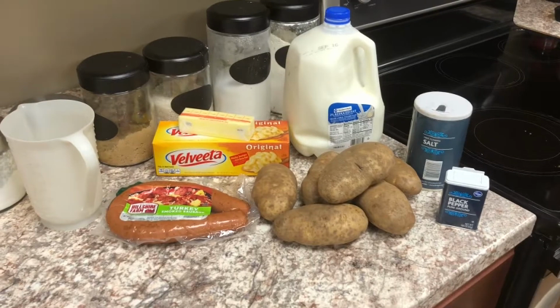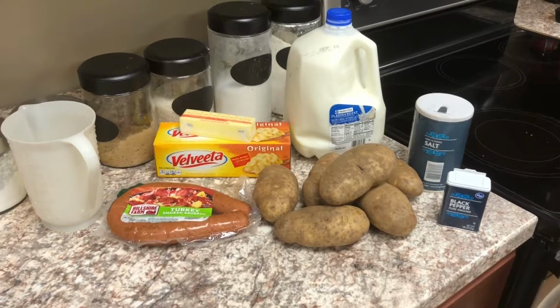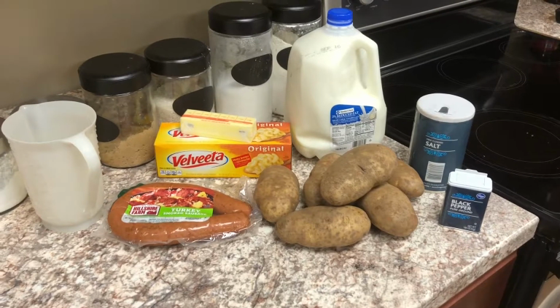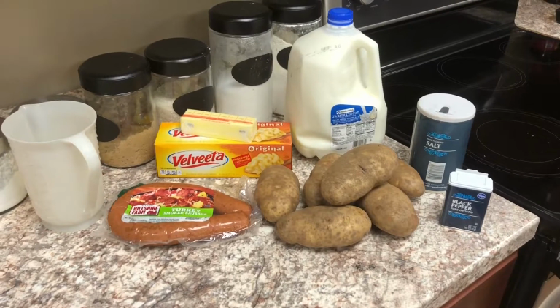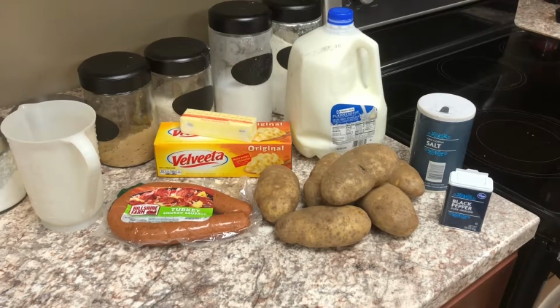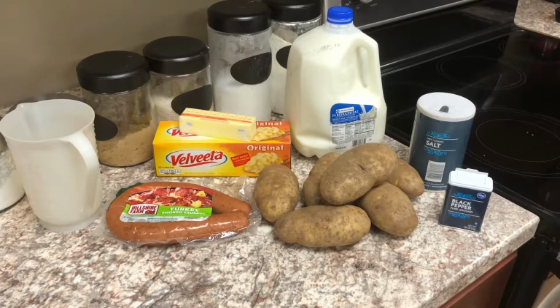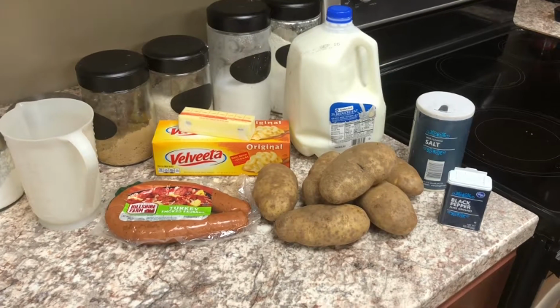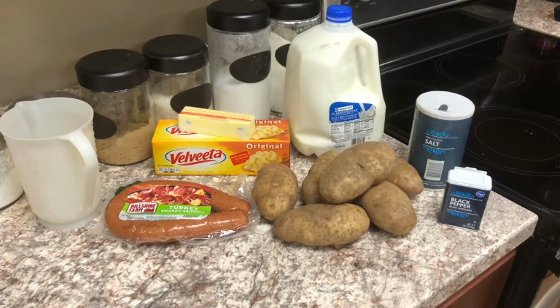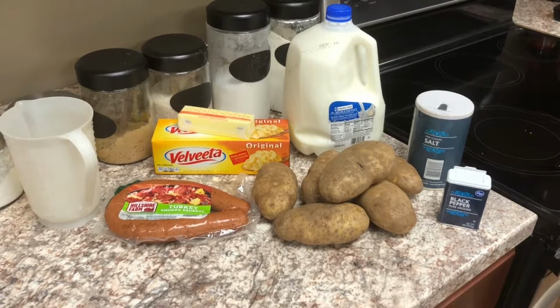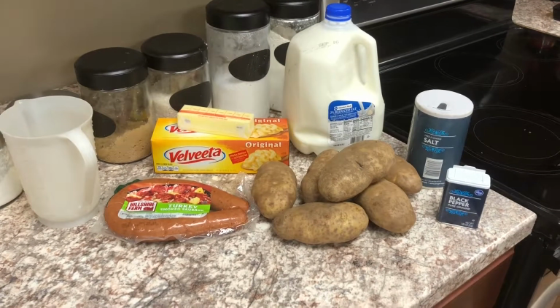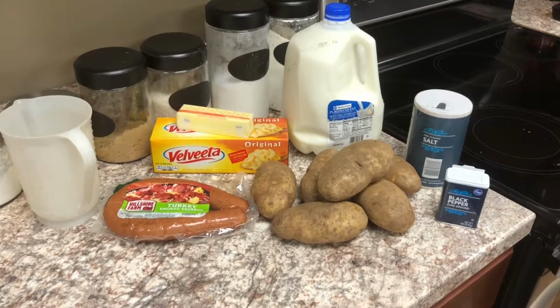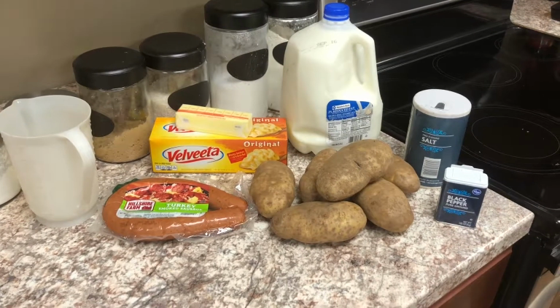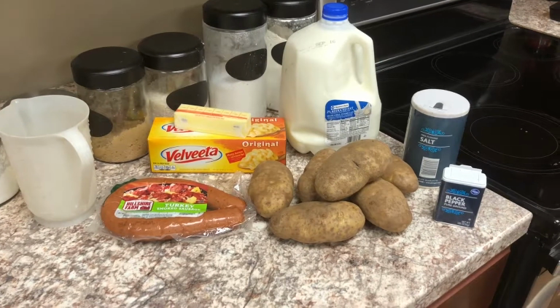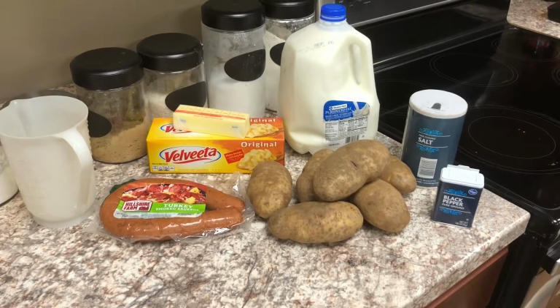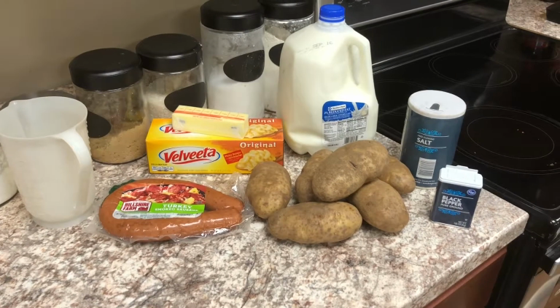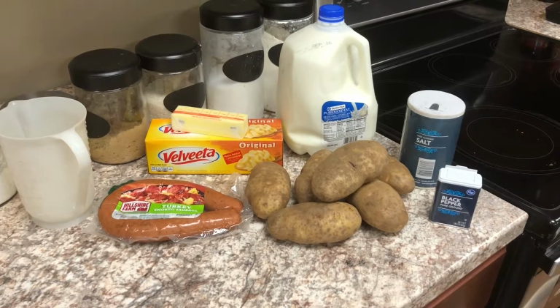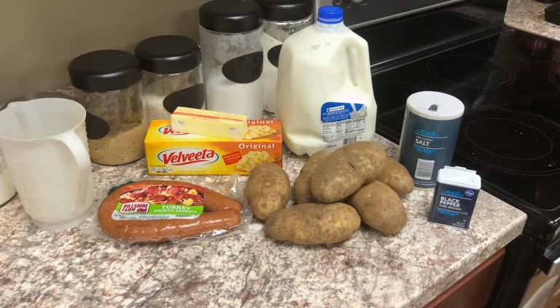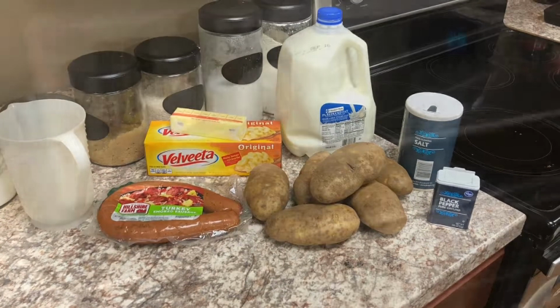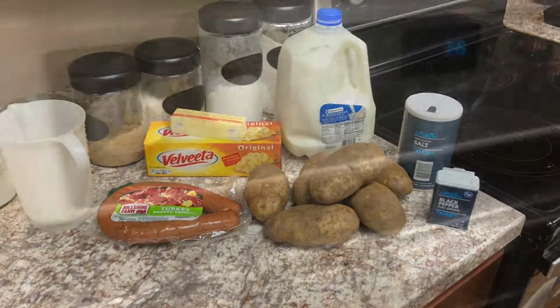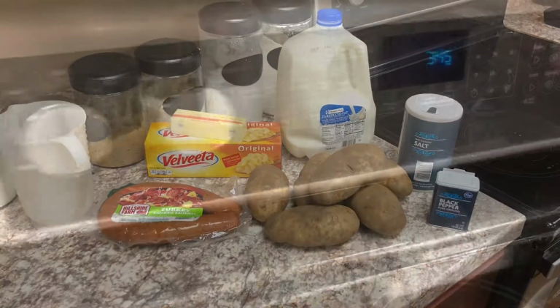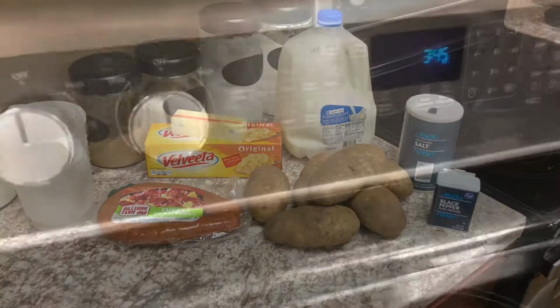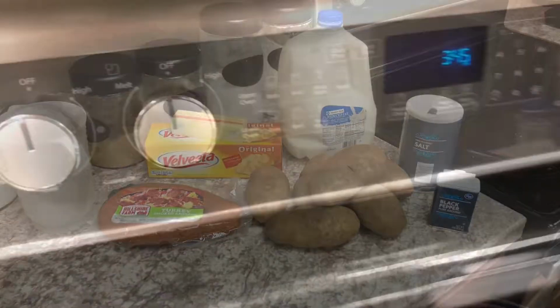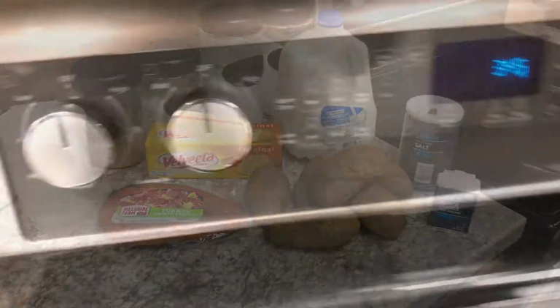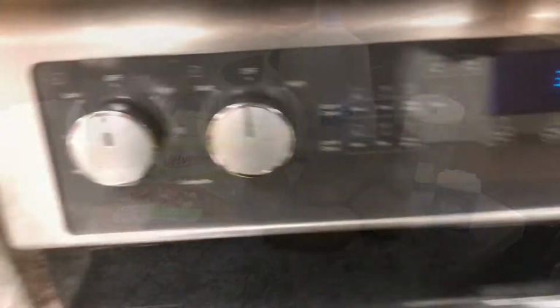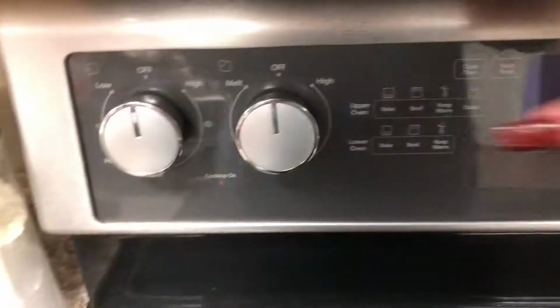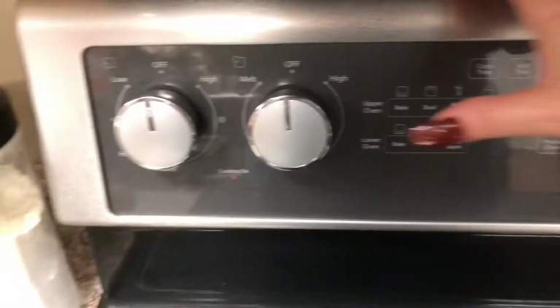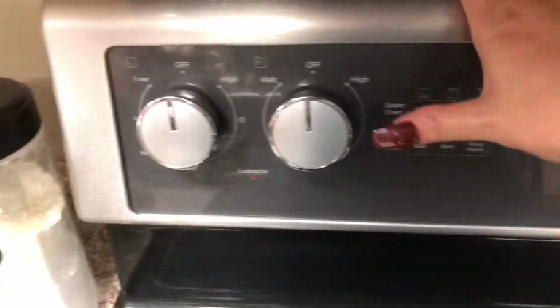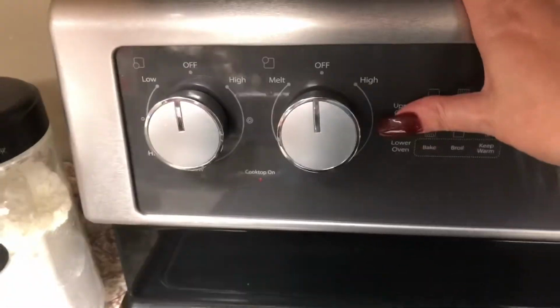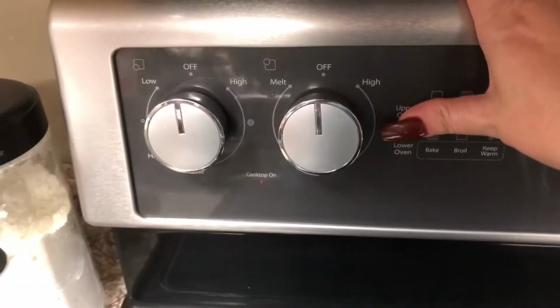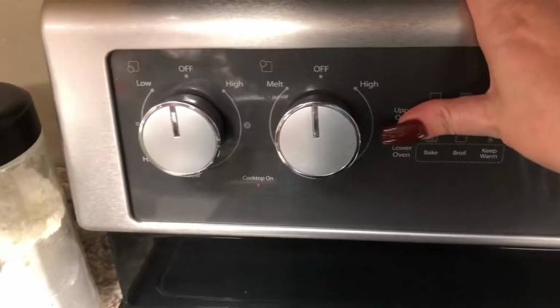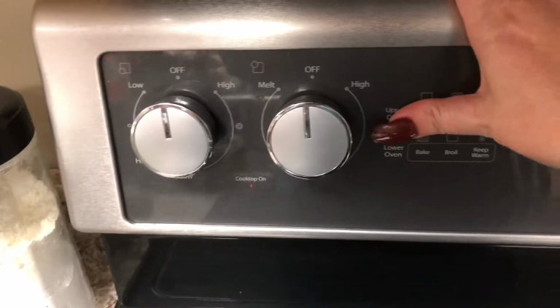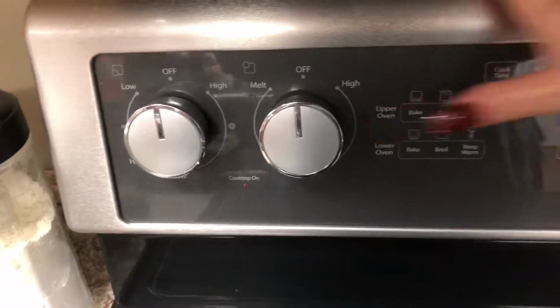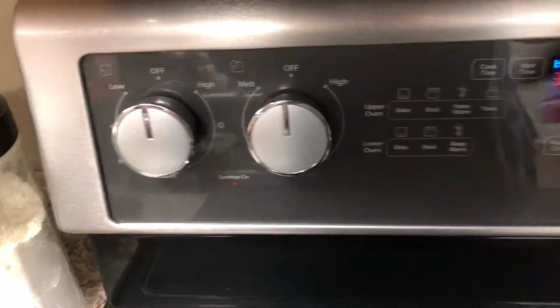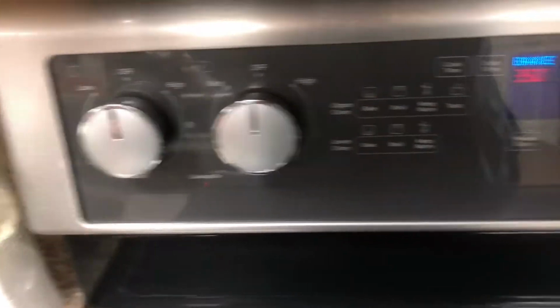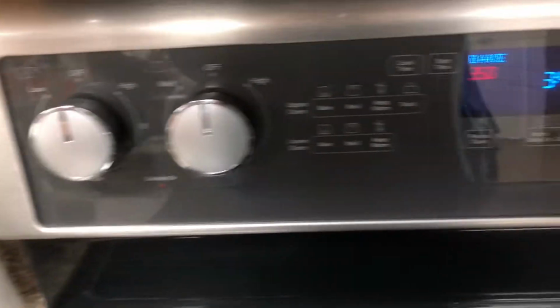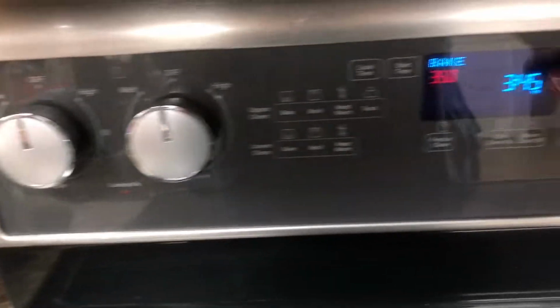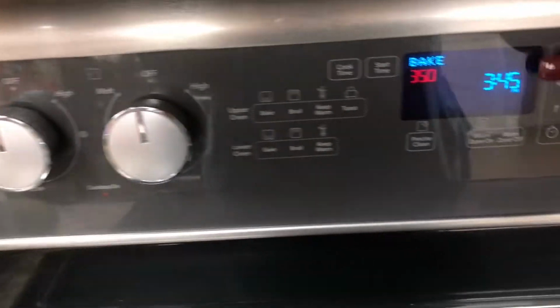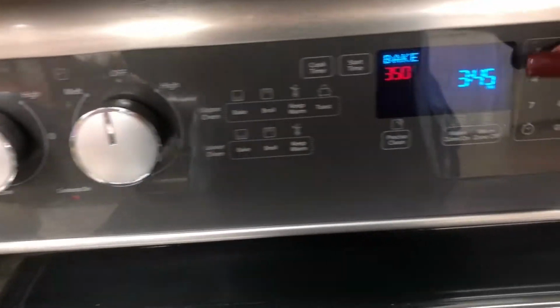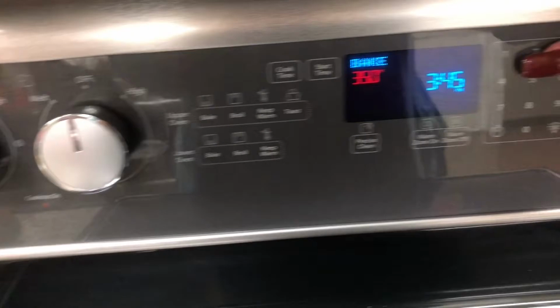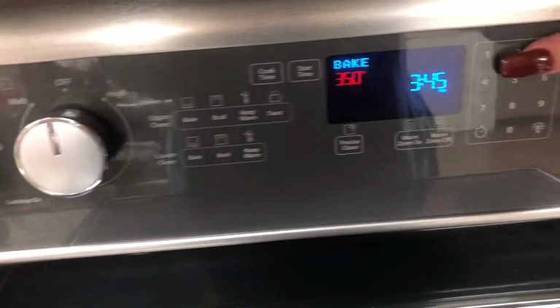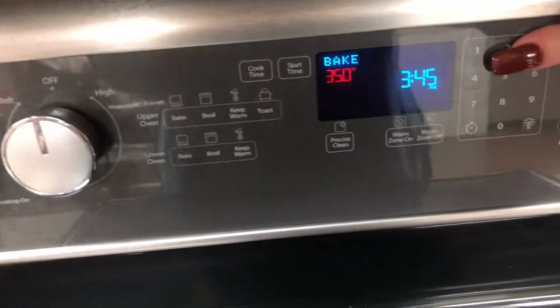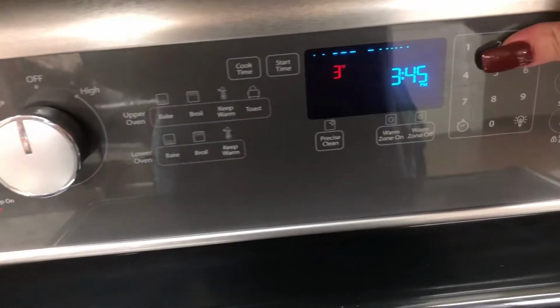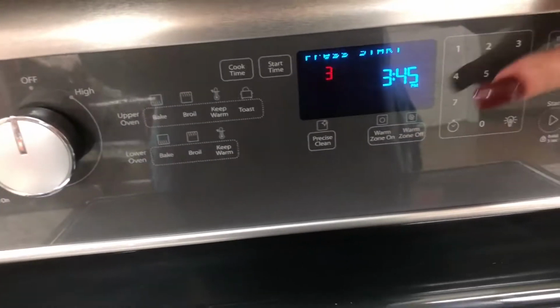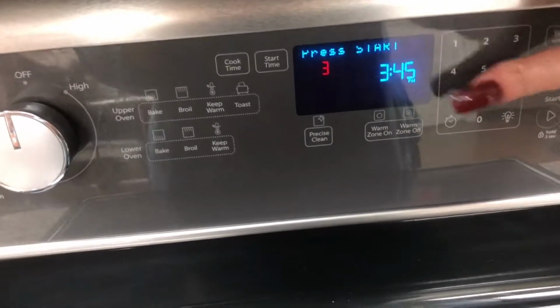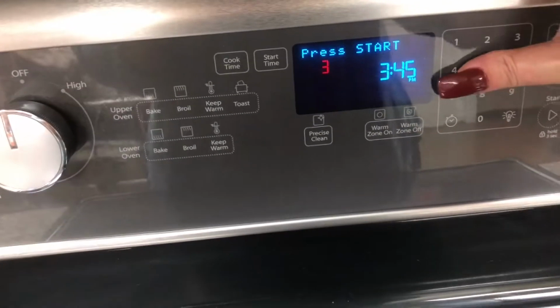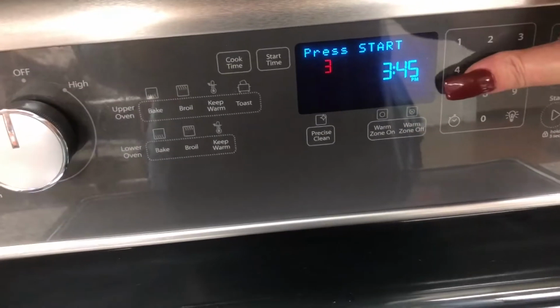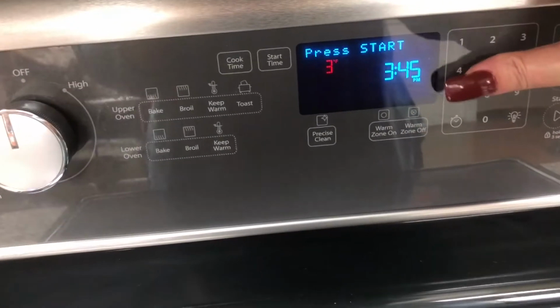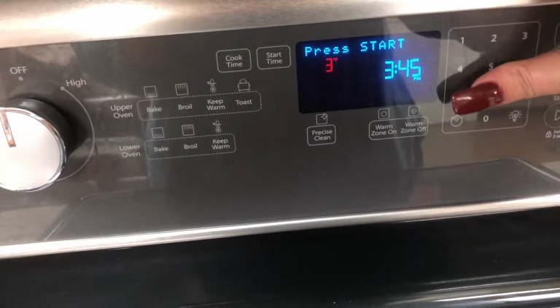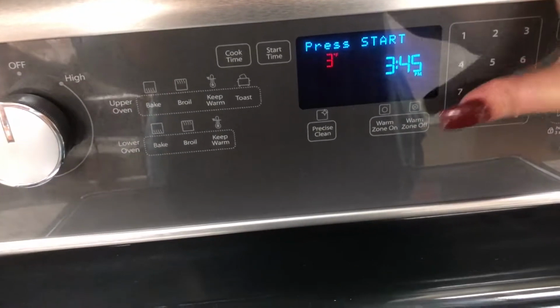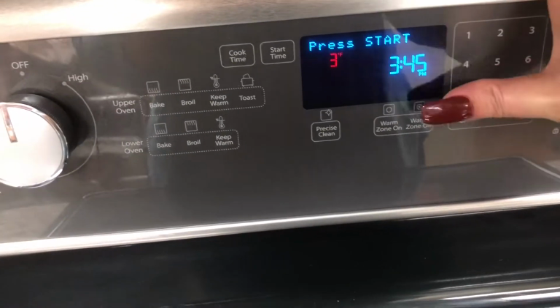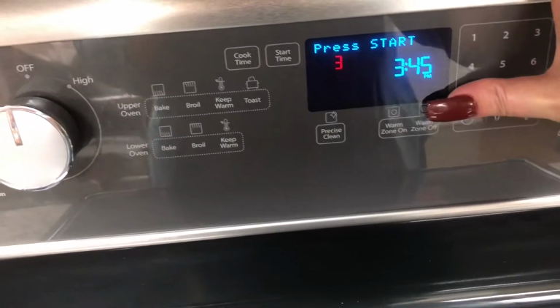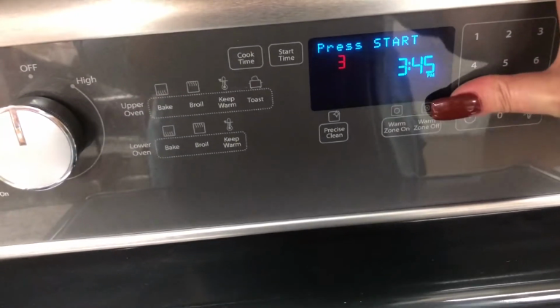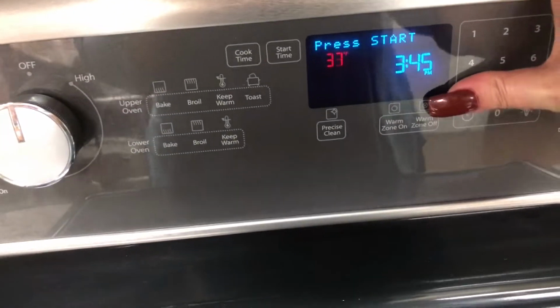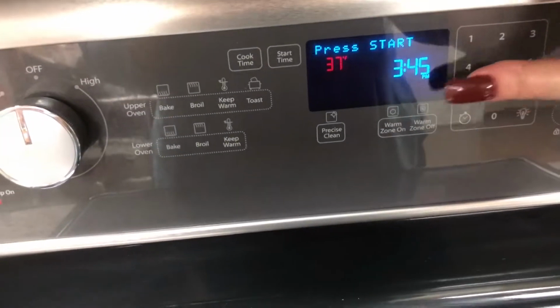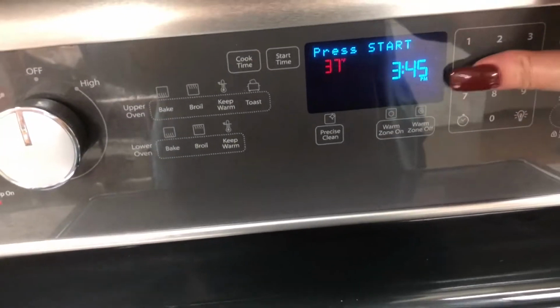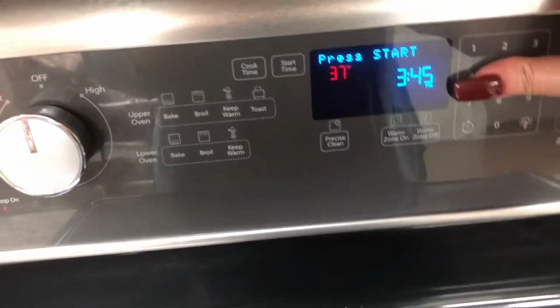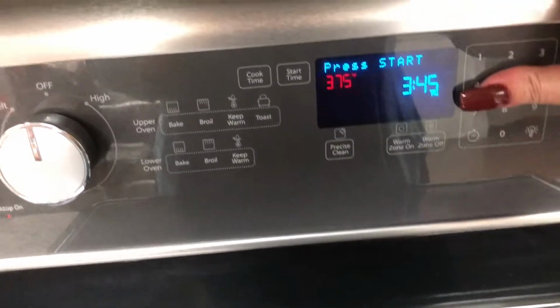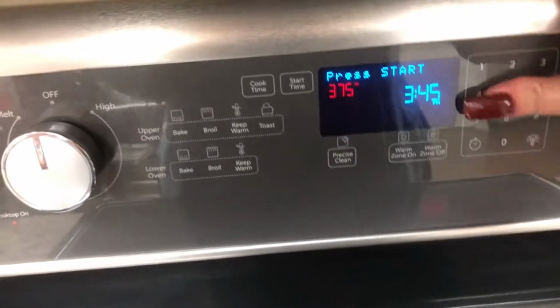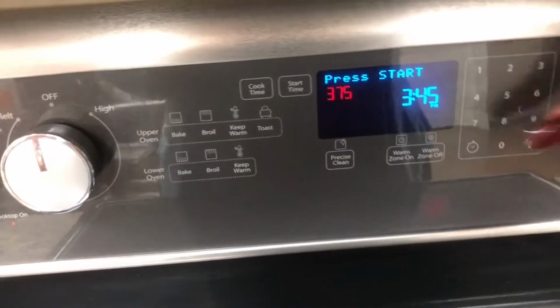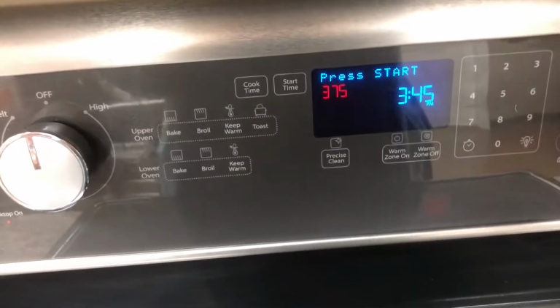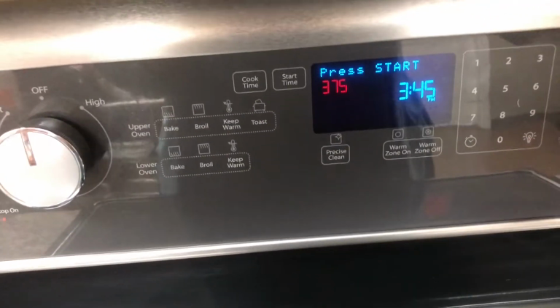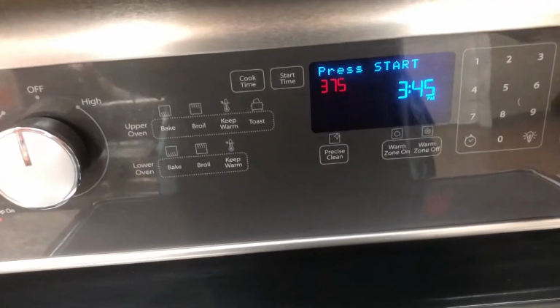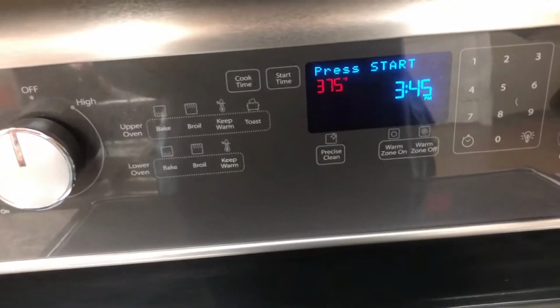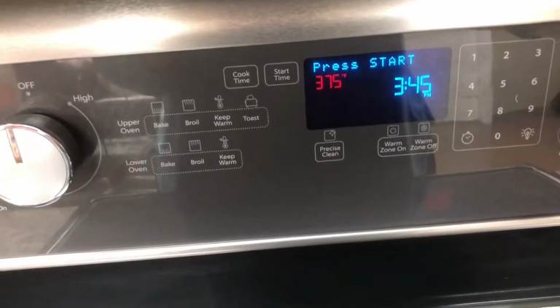Welcome back. Today we're making Jolene's casserole. The first thing I'm going to do is preheat my oven to 375 degrees.